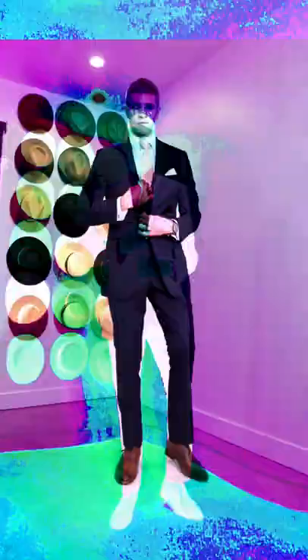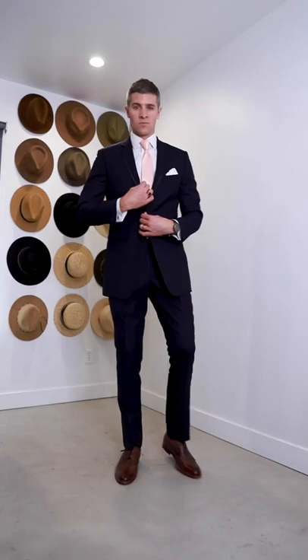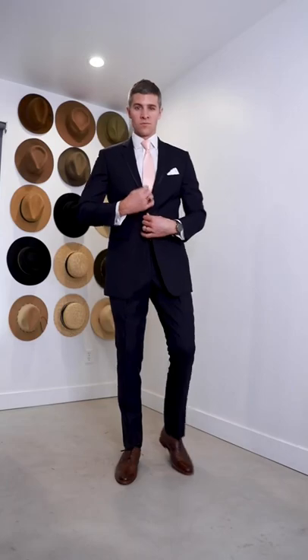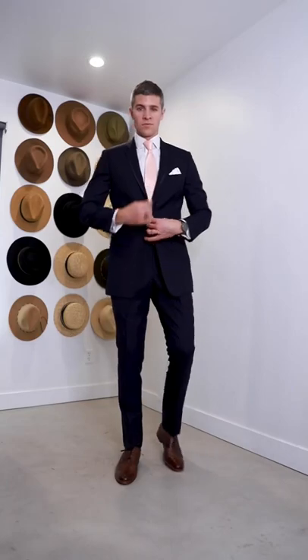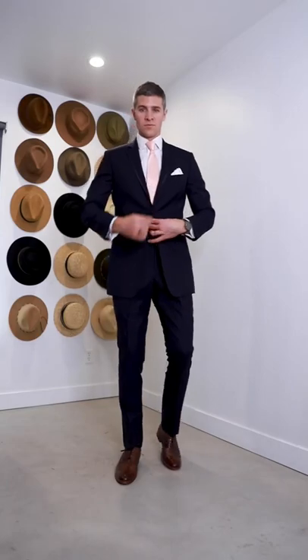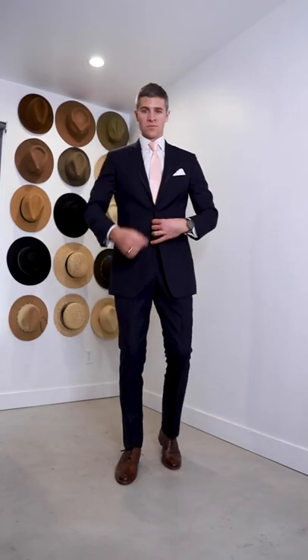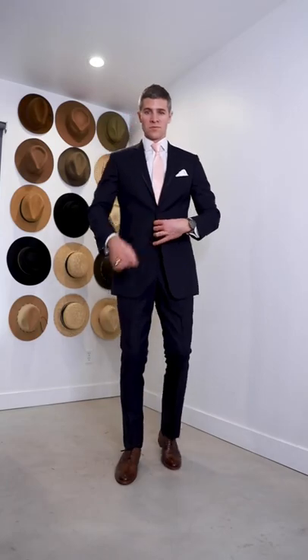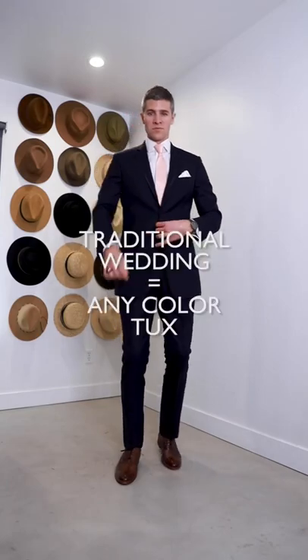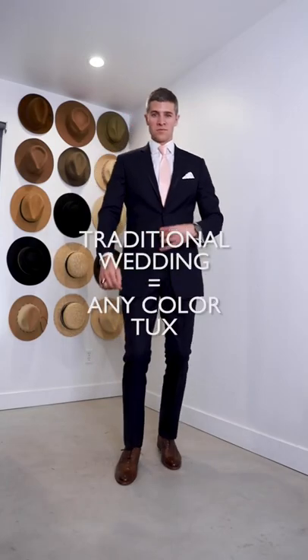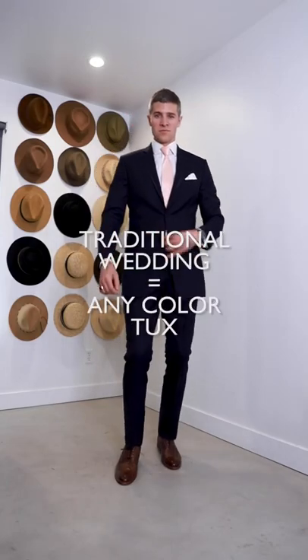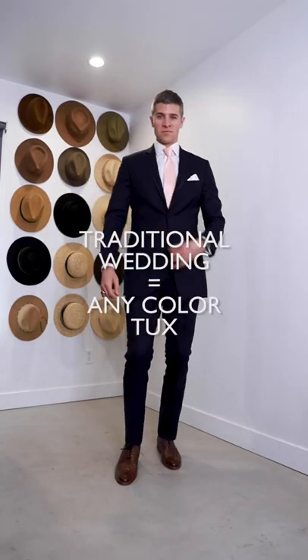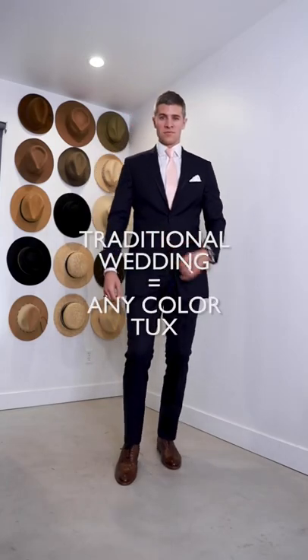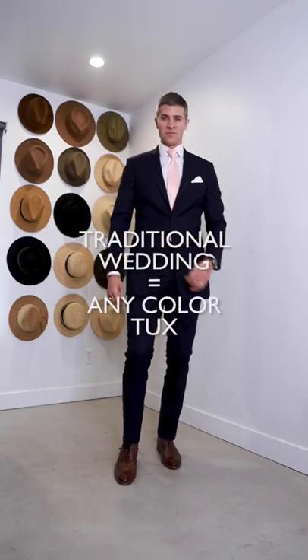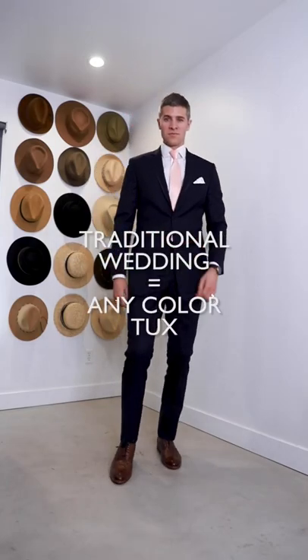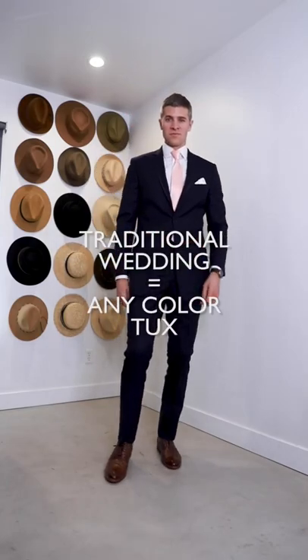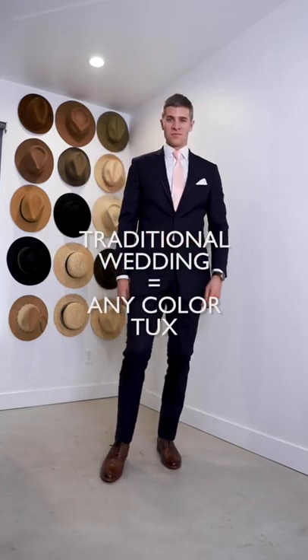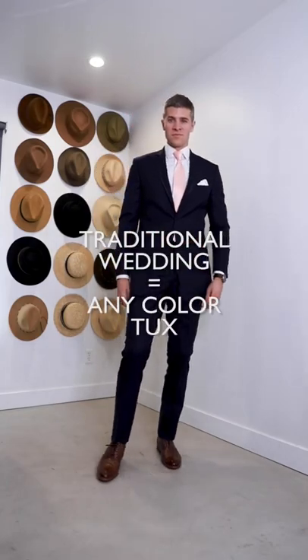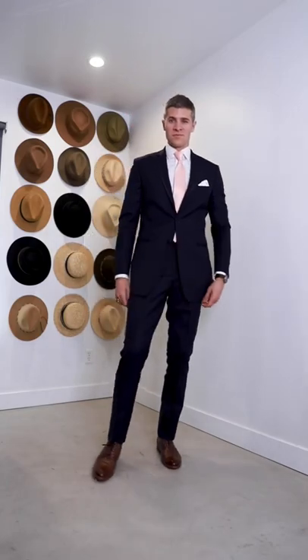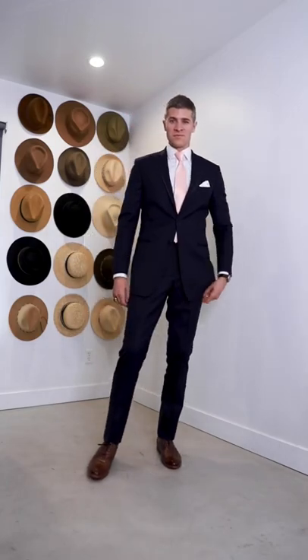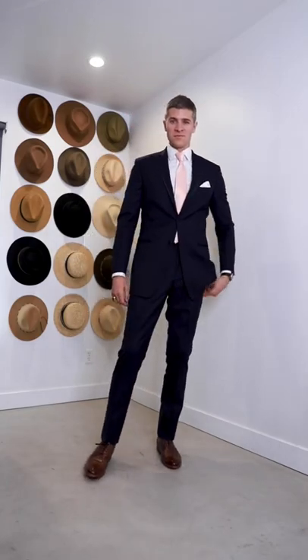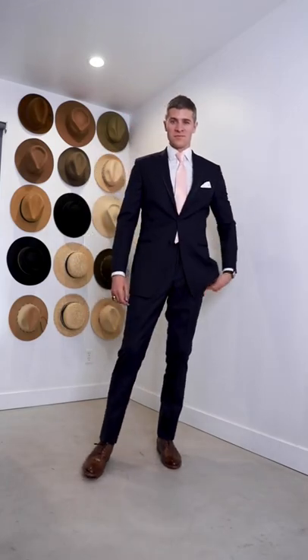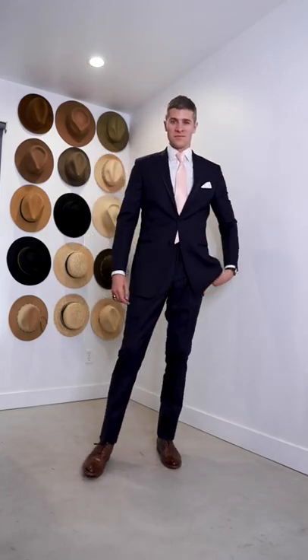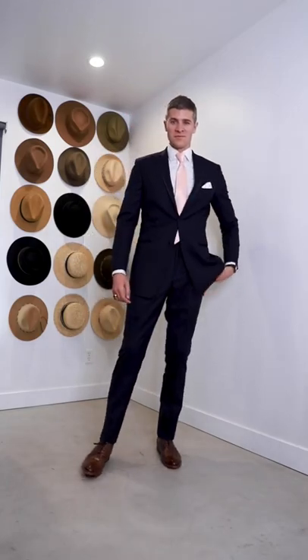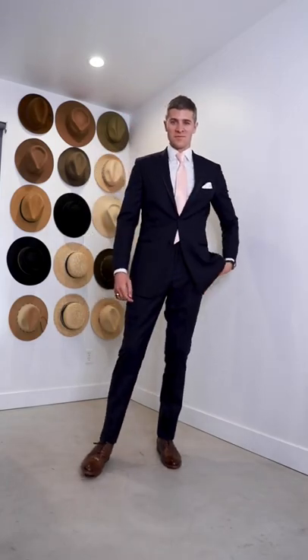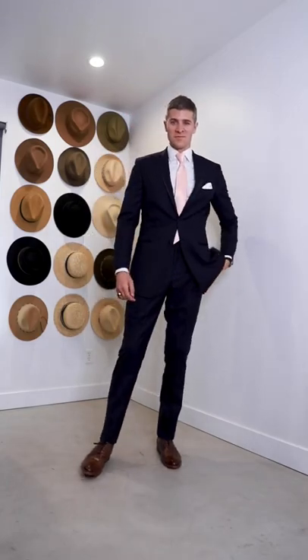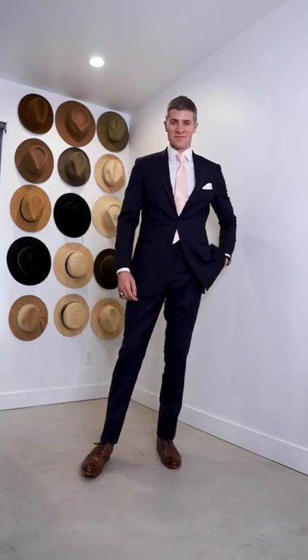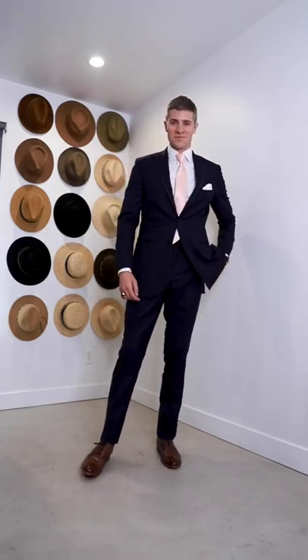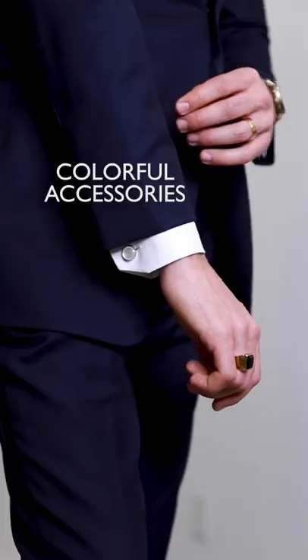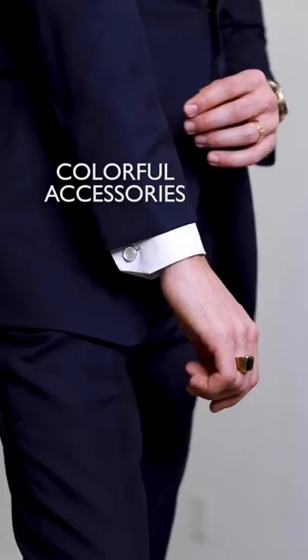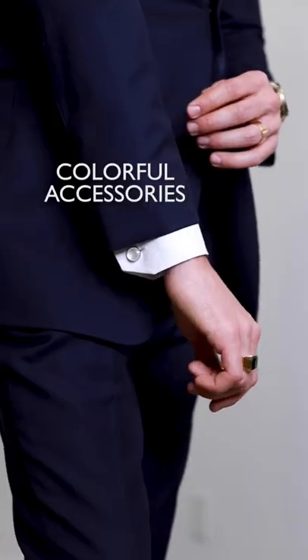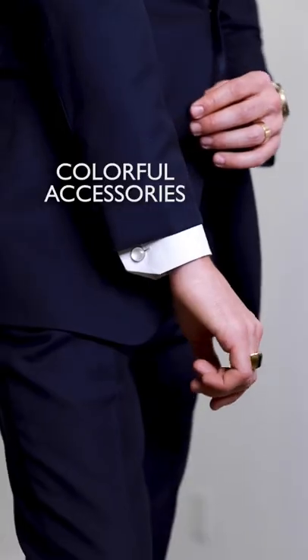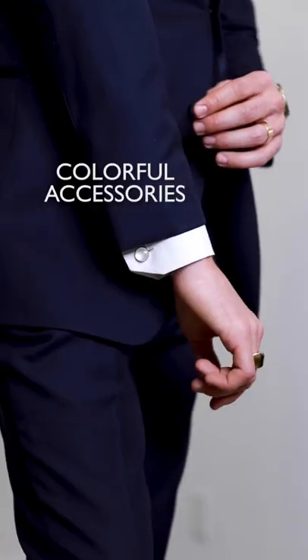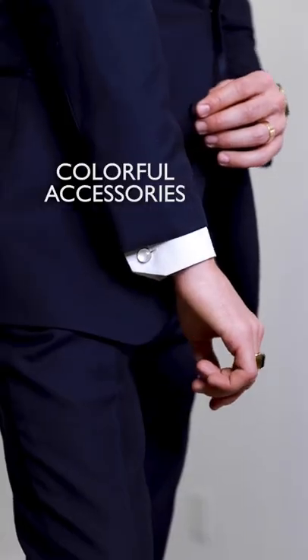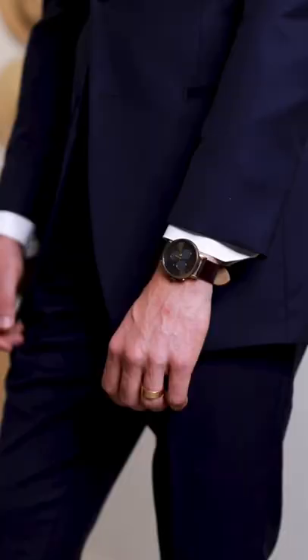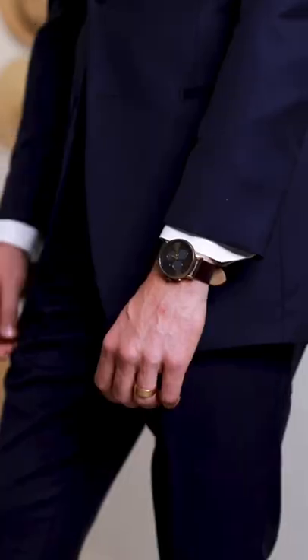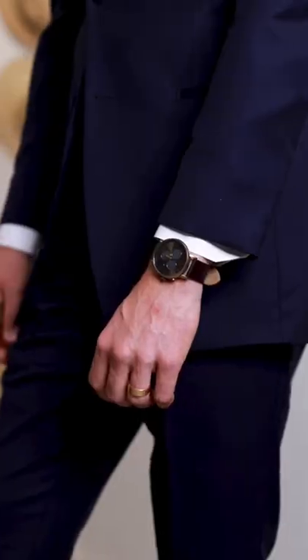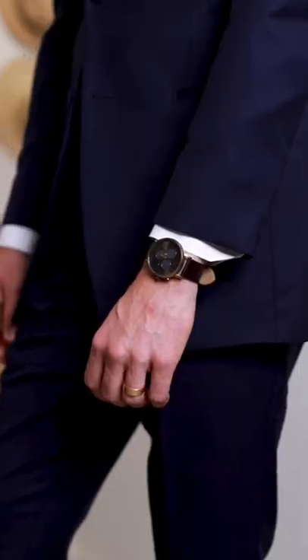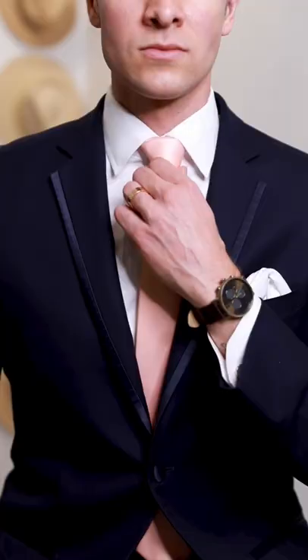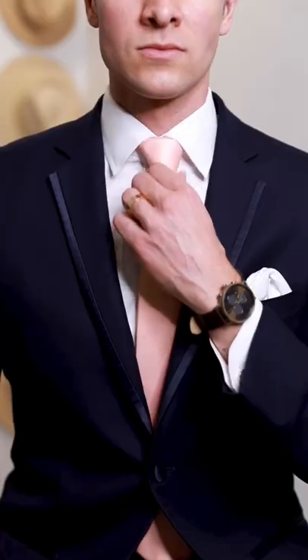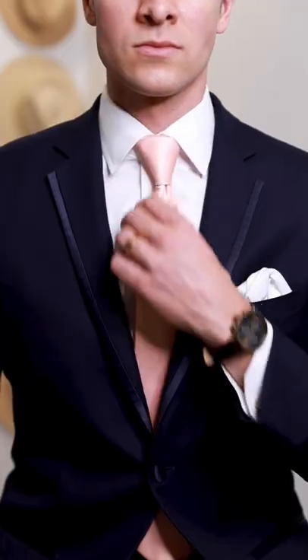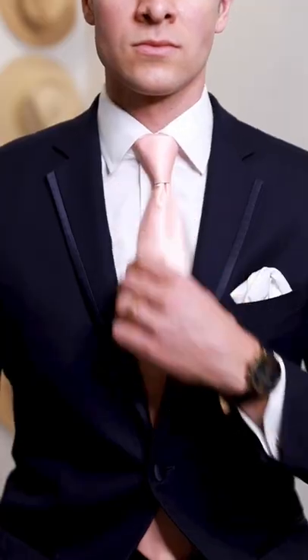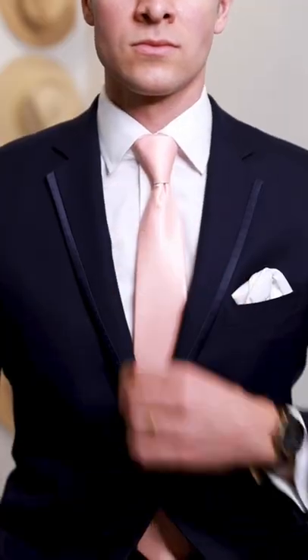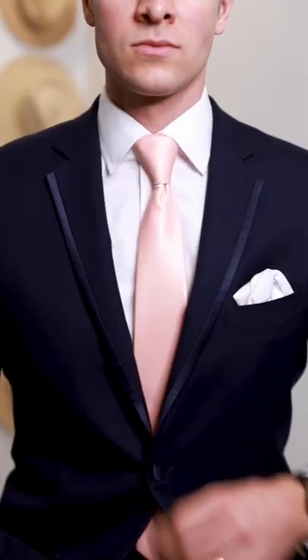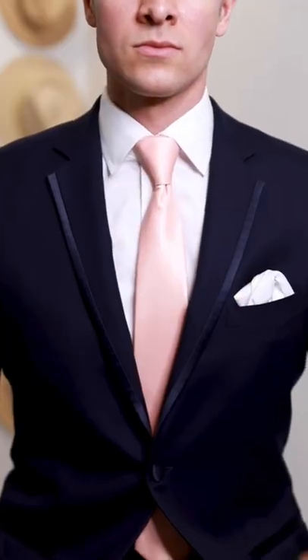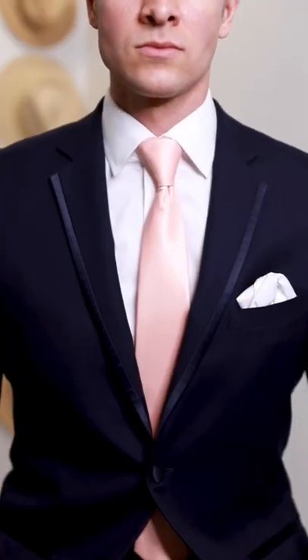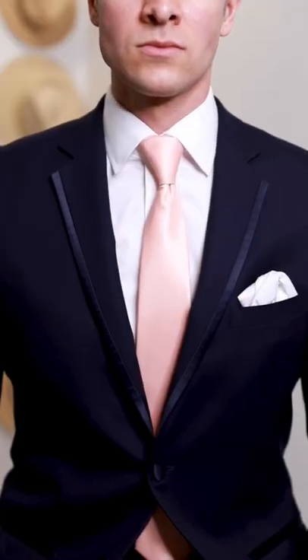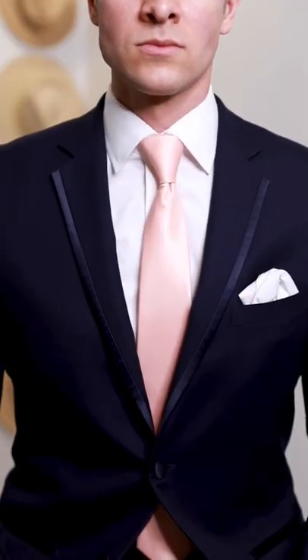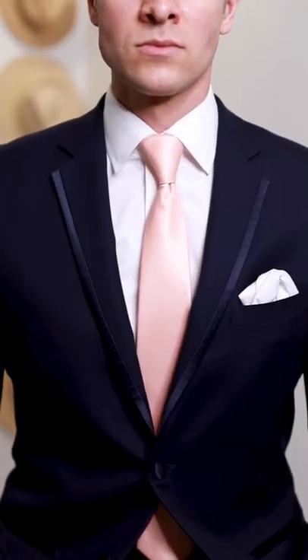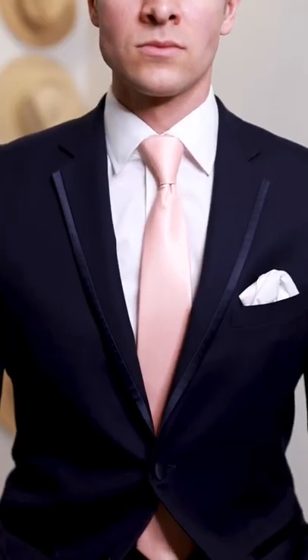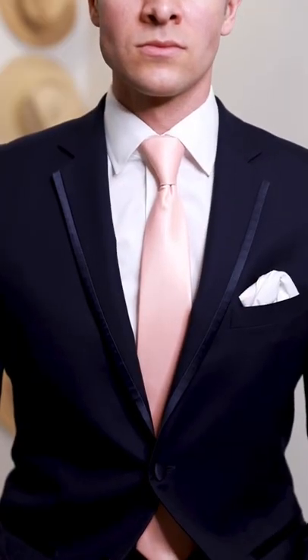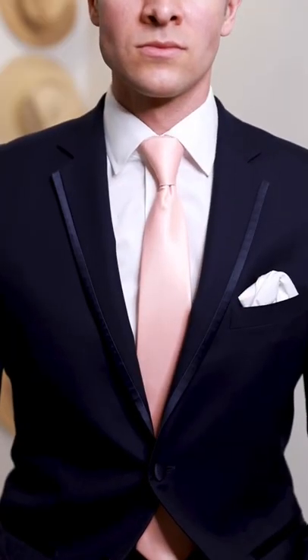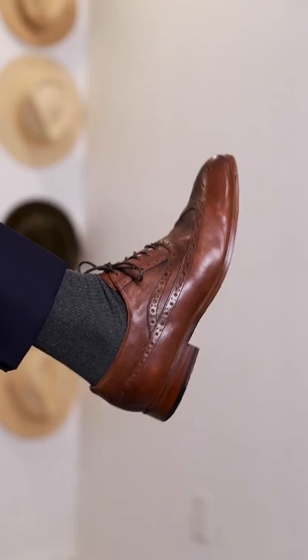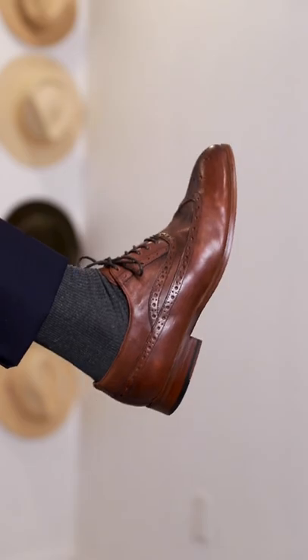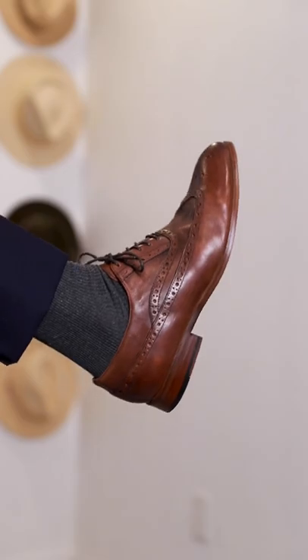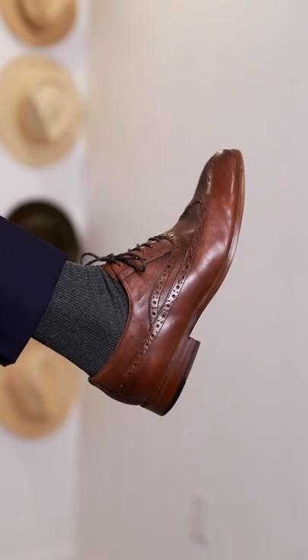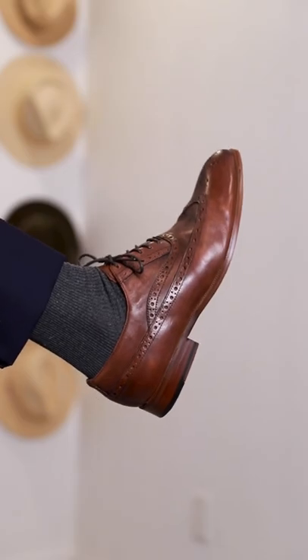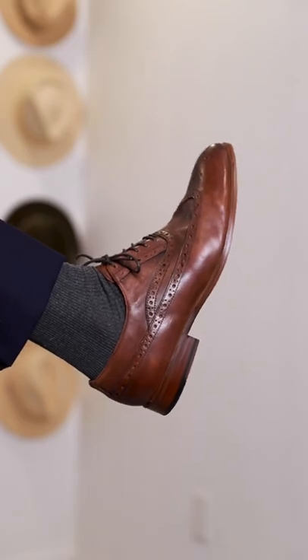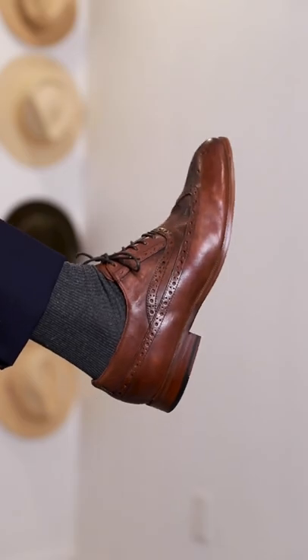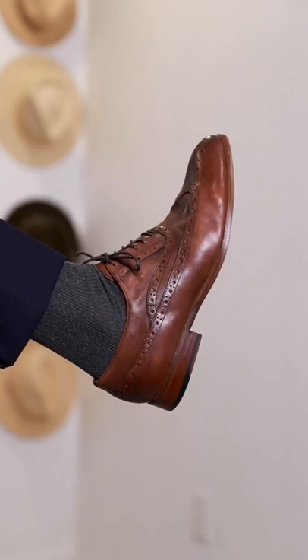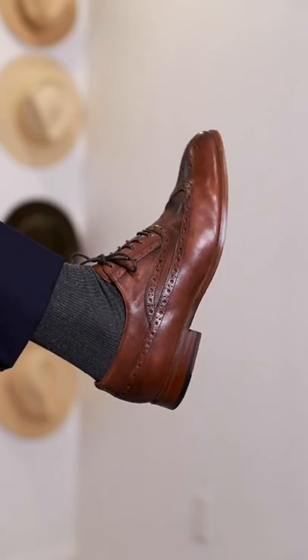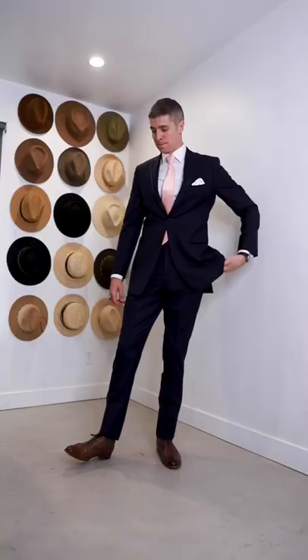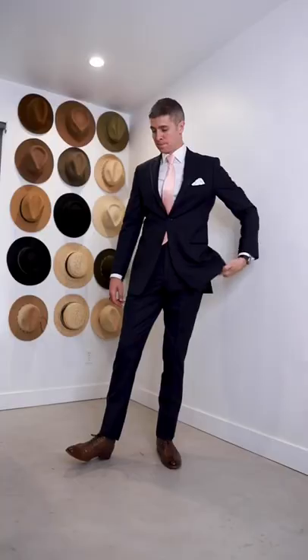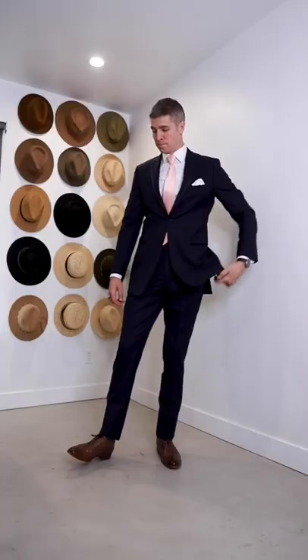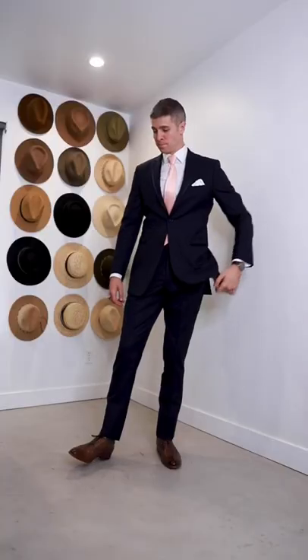For more traditional, you can go with any color tux. Navy blue is really cool and unexpected. I love a colorful tie and some brown shoes.